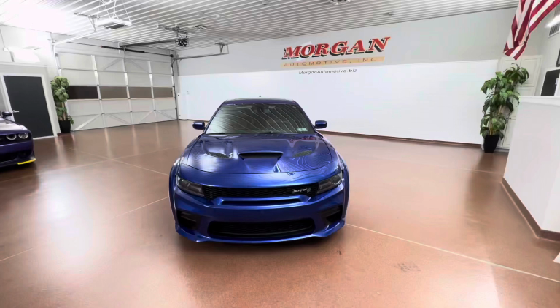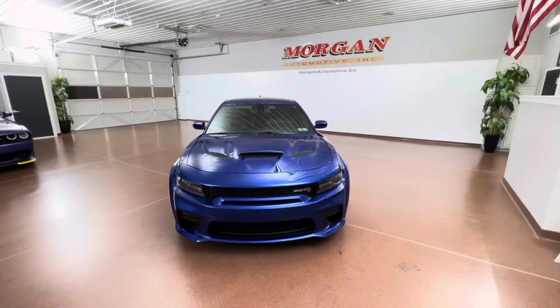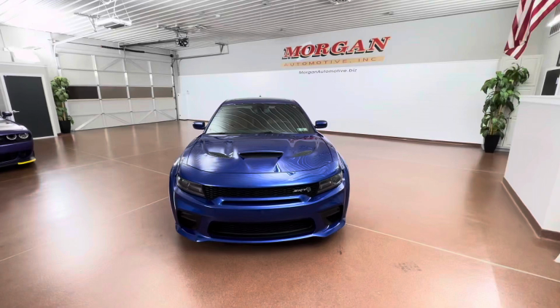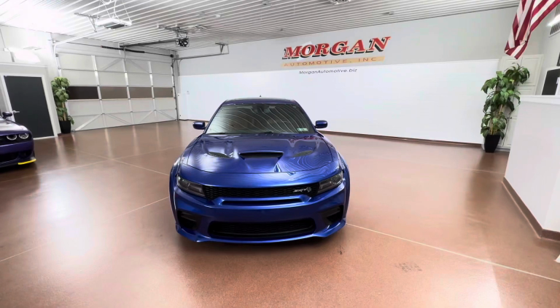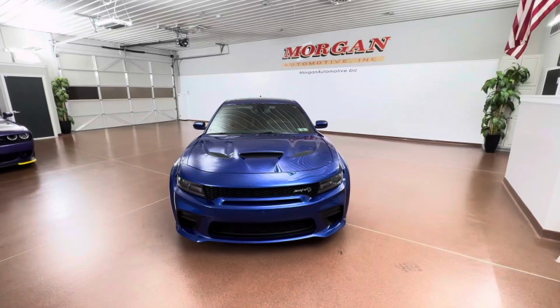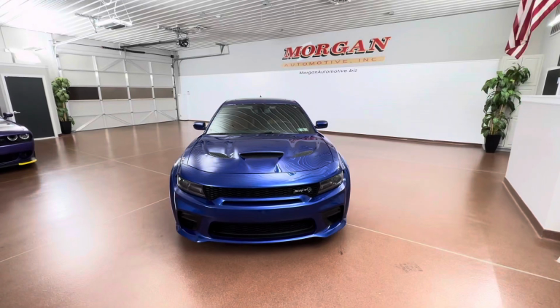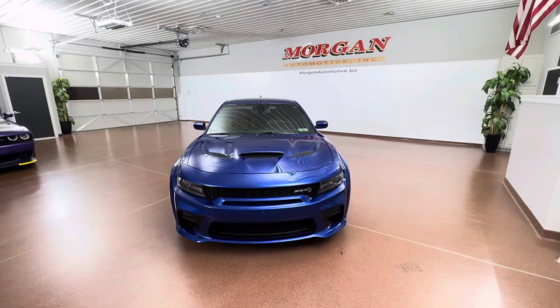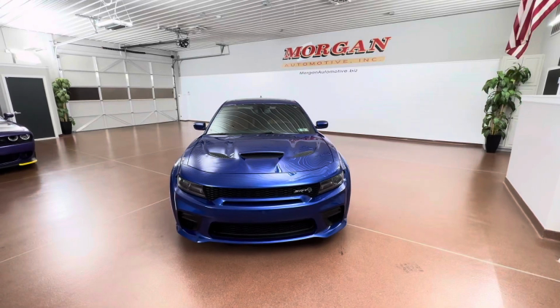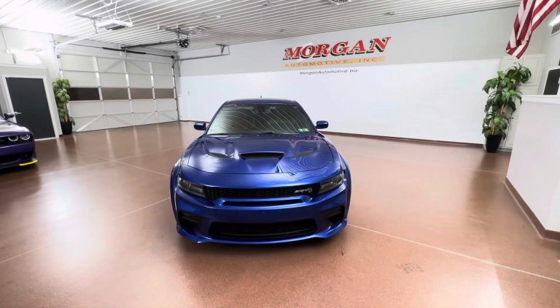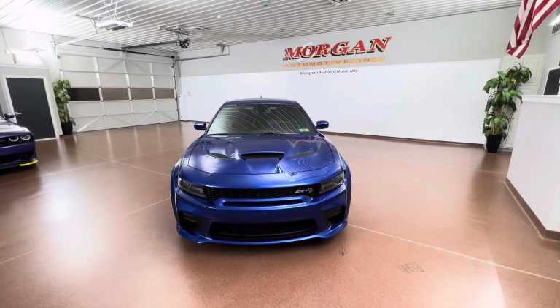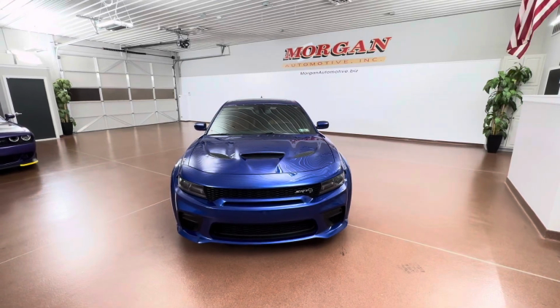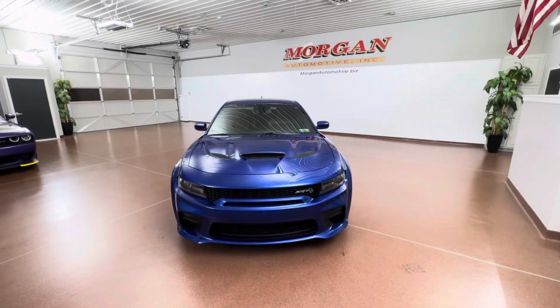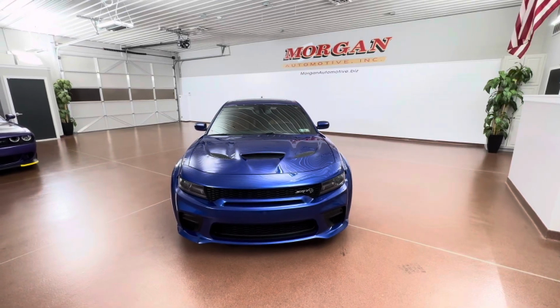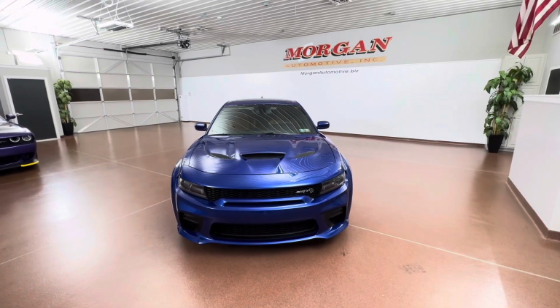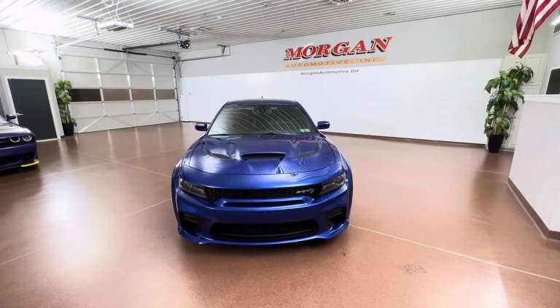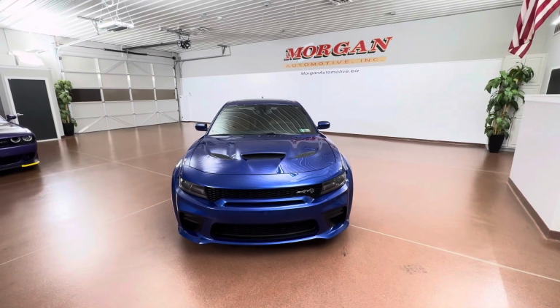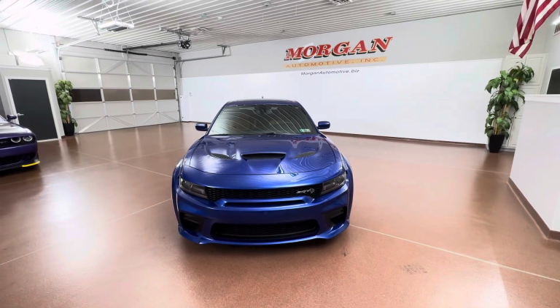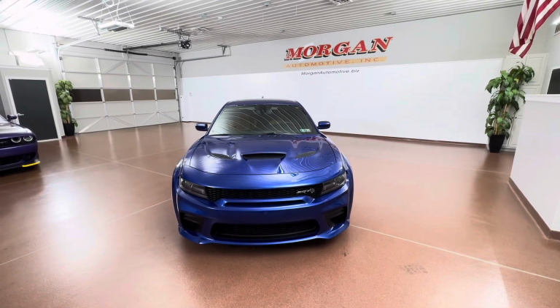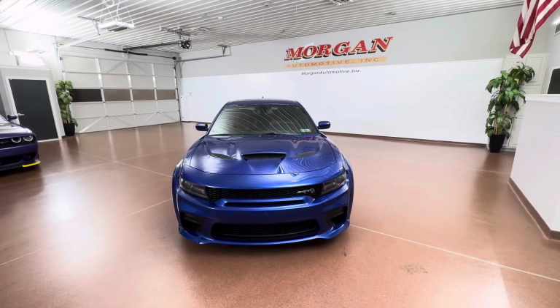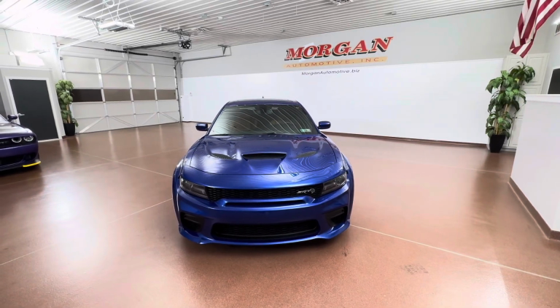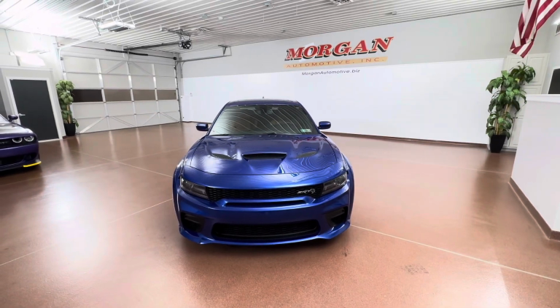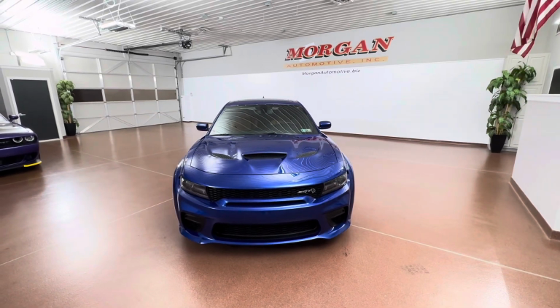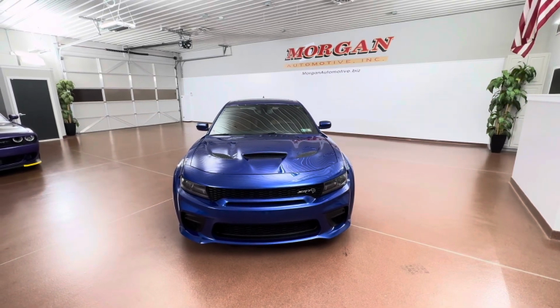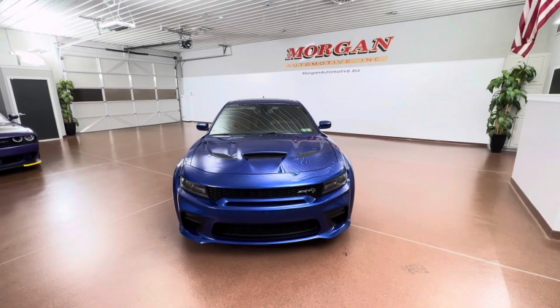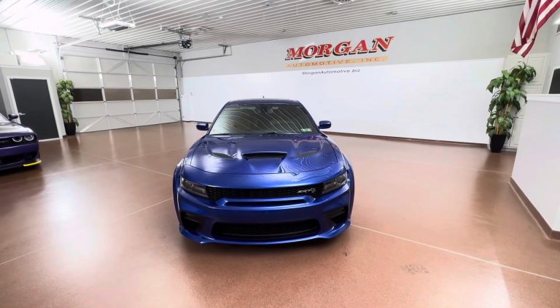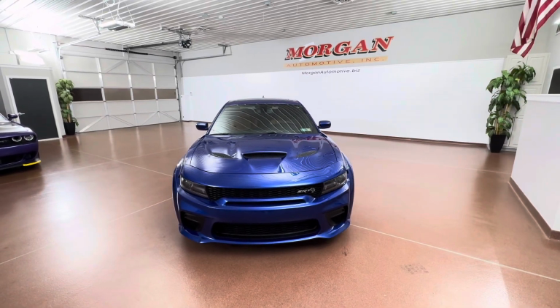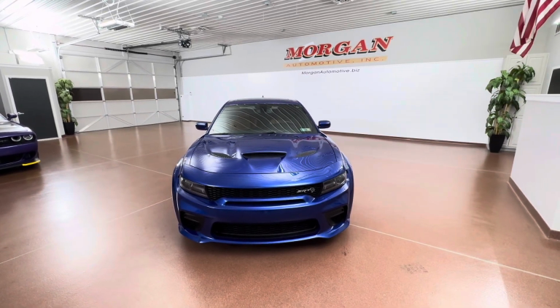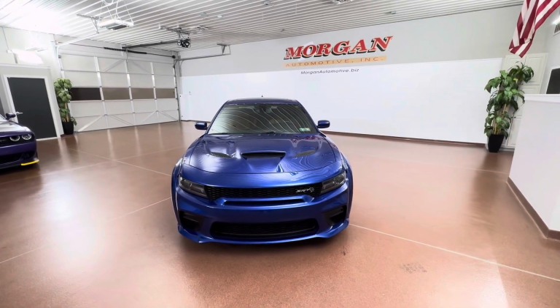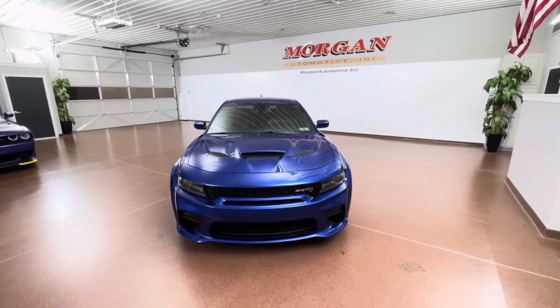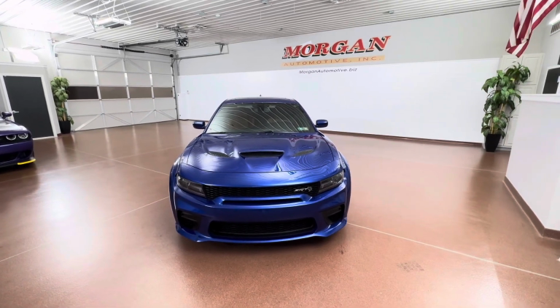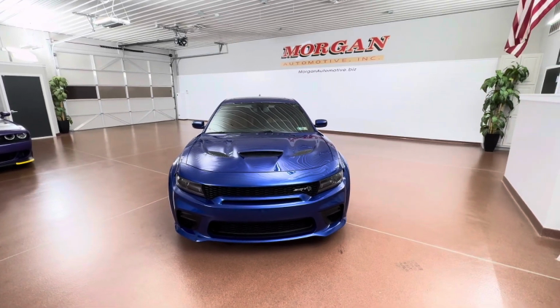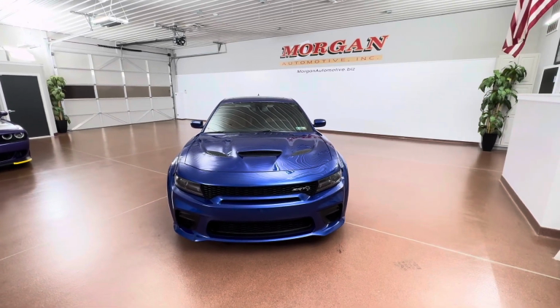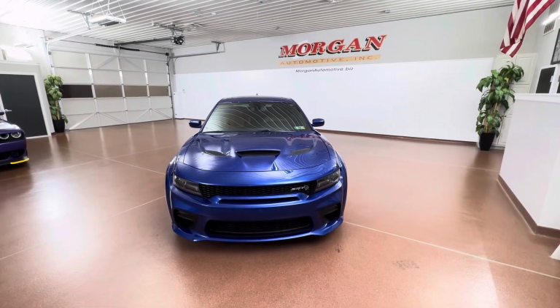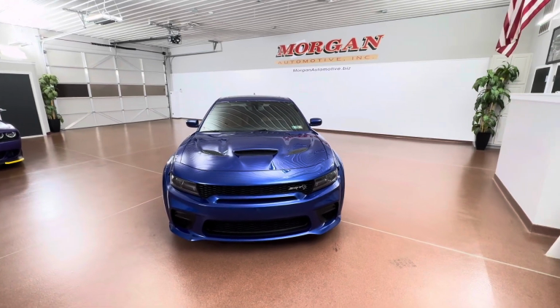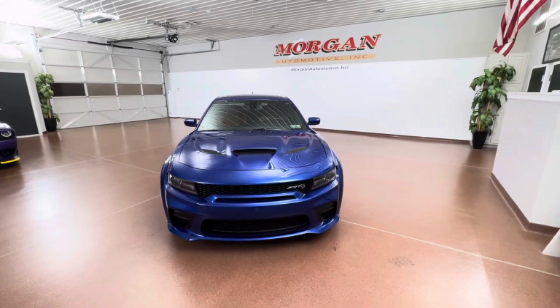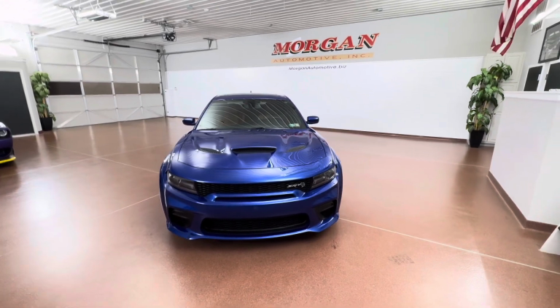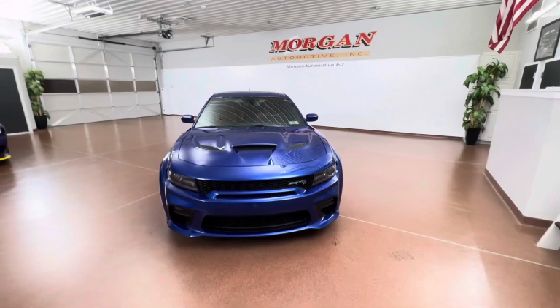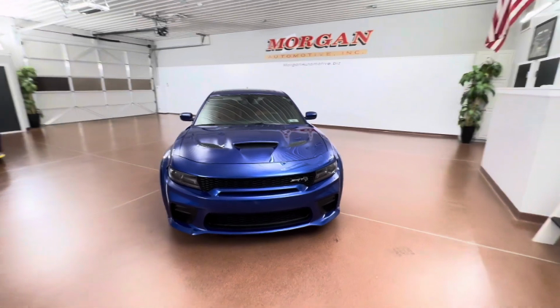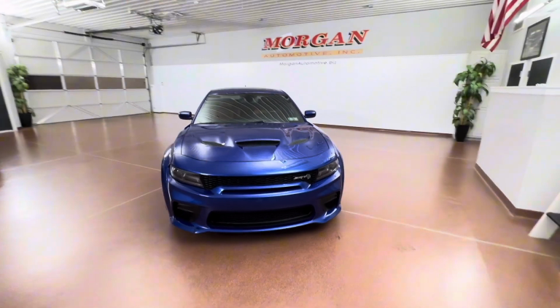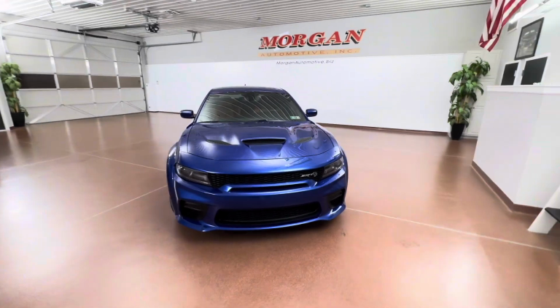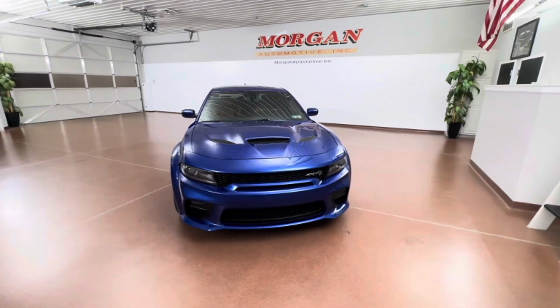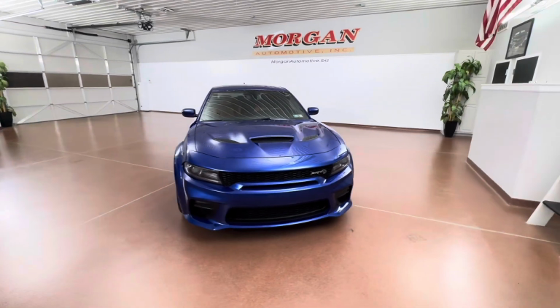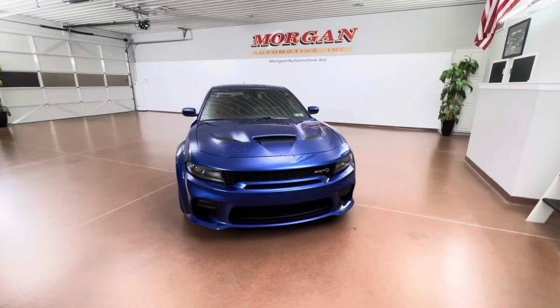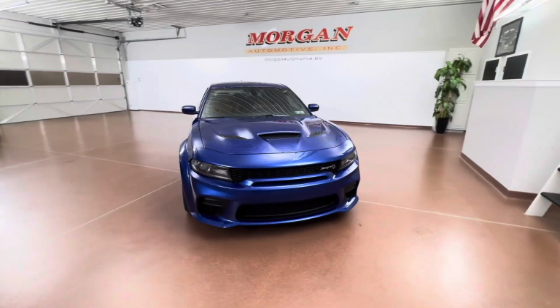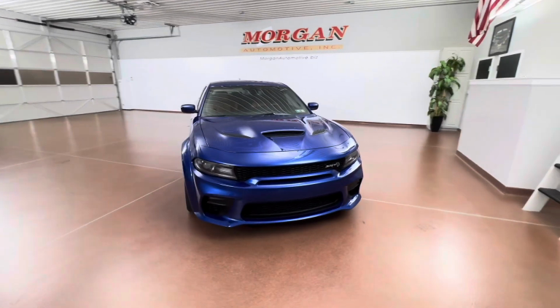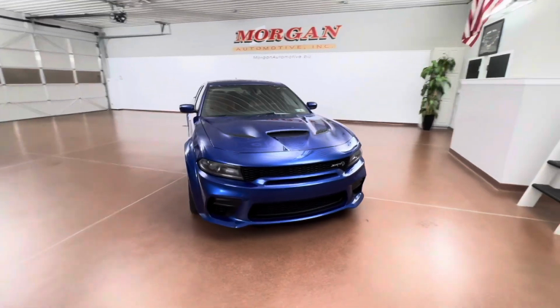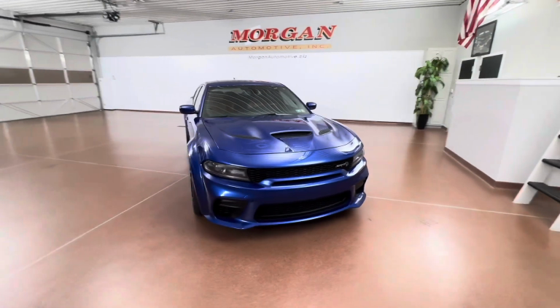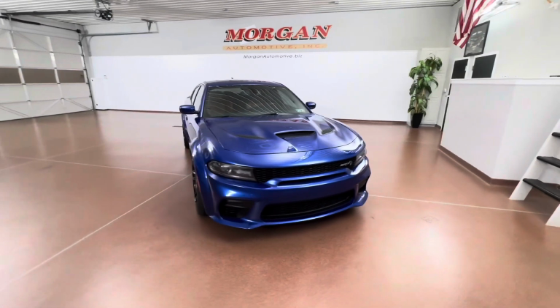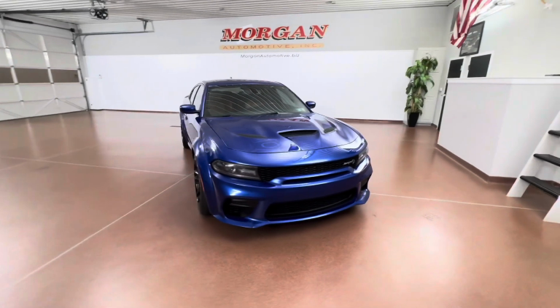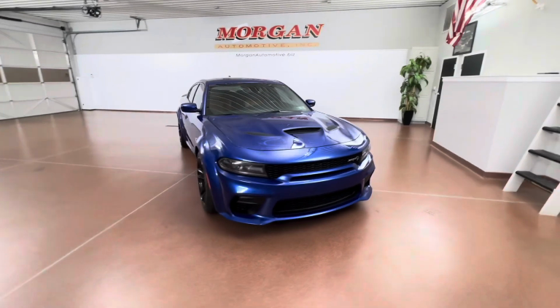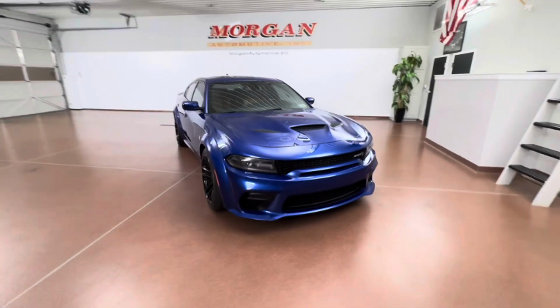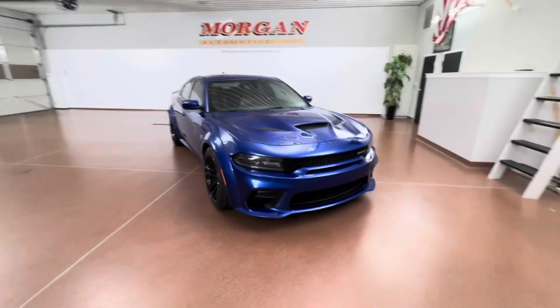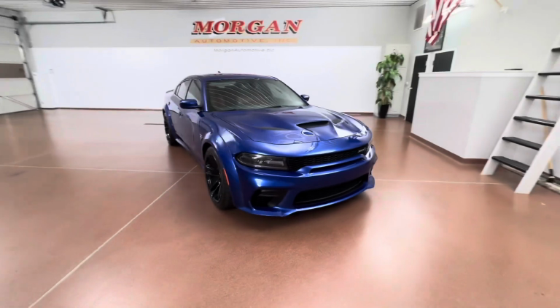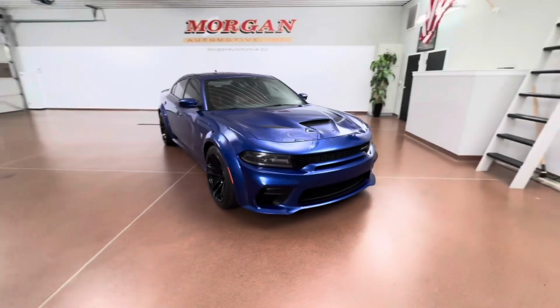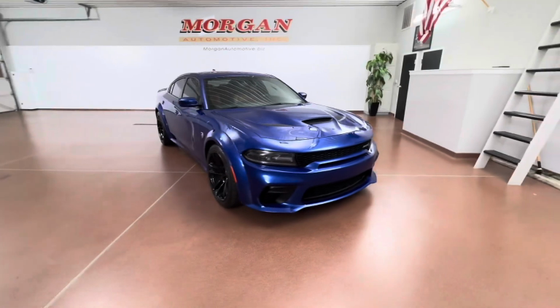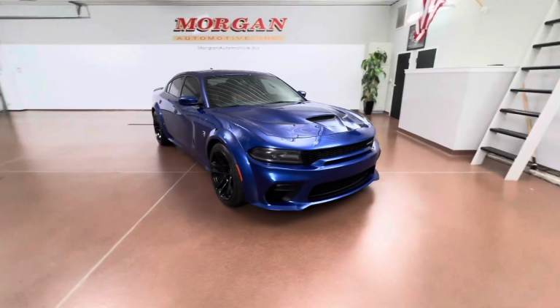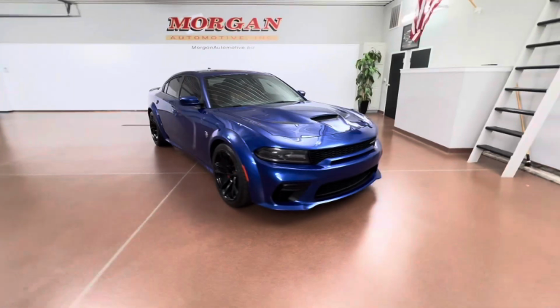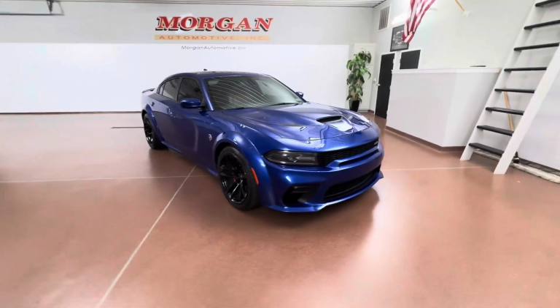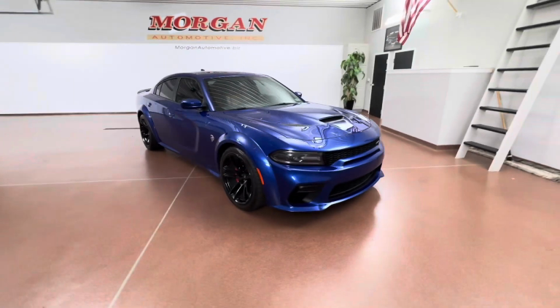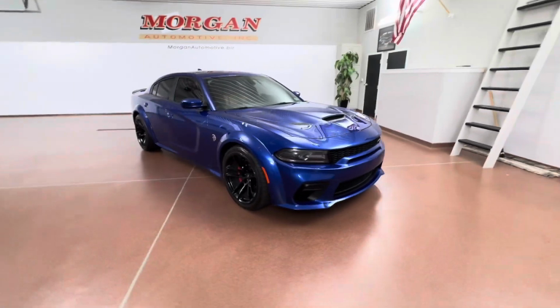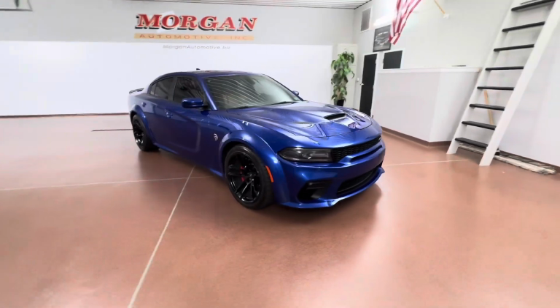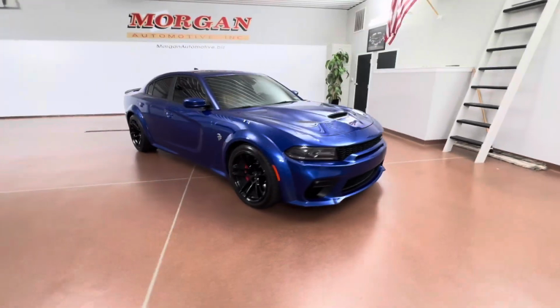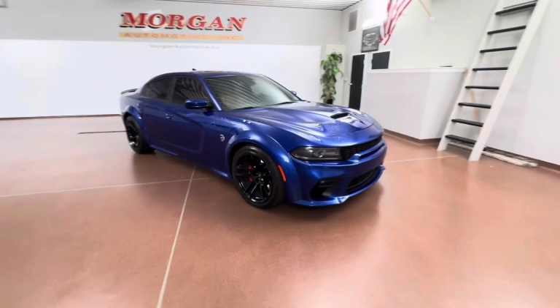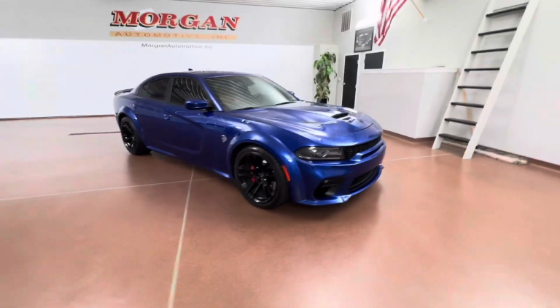How's it going everybody? Dylan here with Morgulando Motive. Today we have this 2020 Dodge Charger SRT Widebody Hellcat.